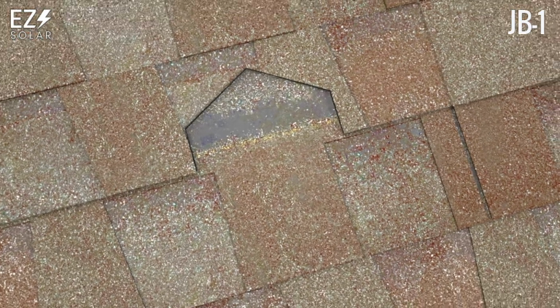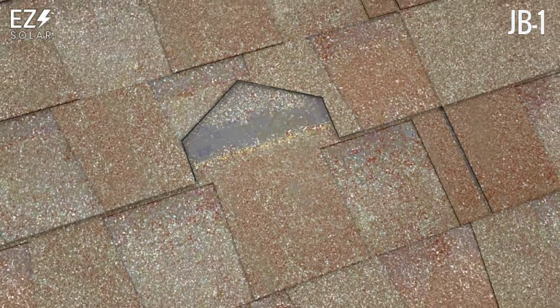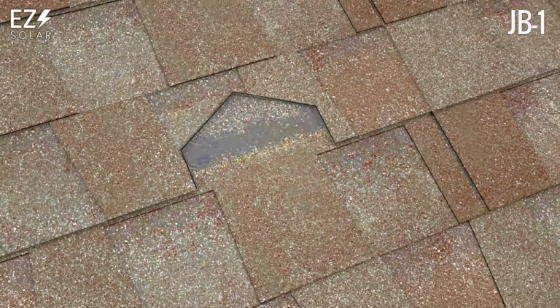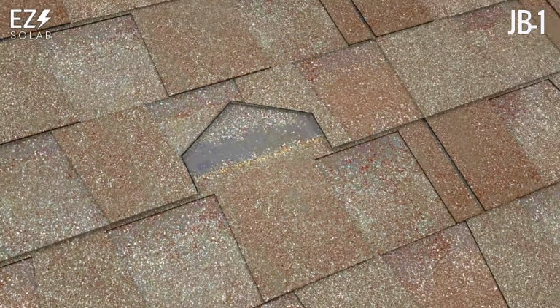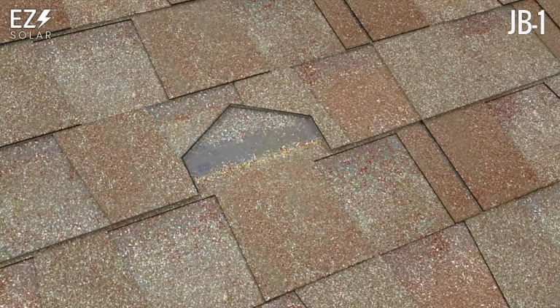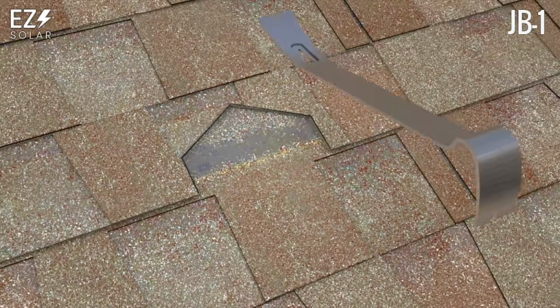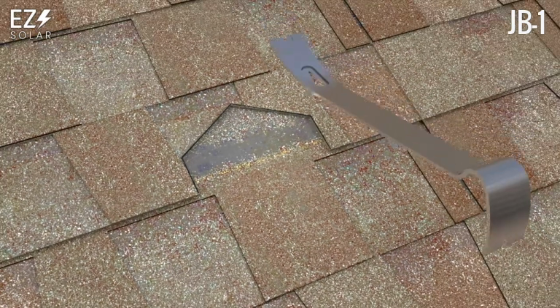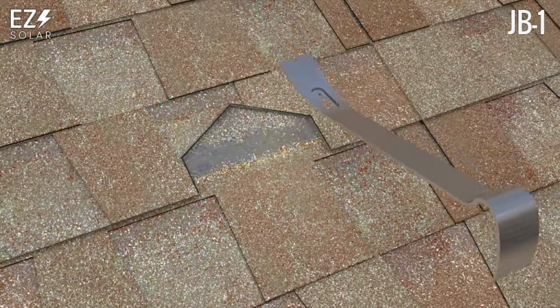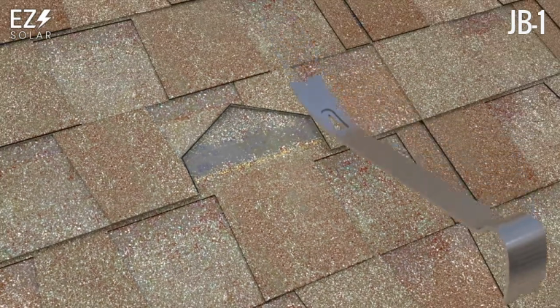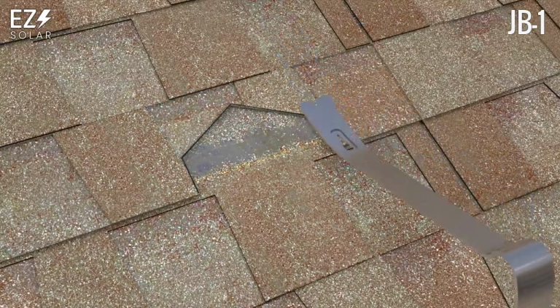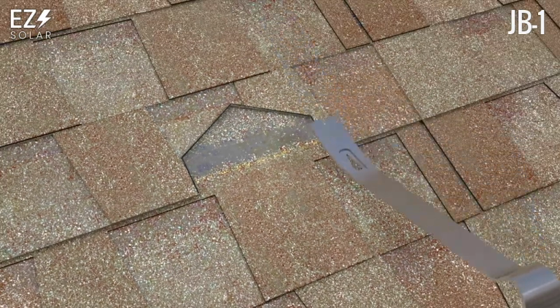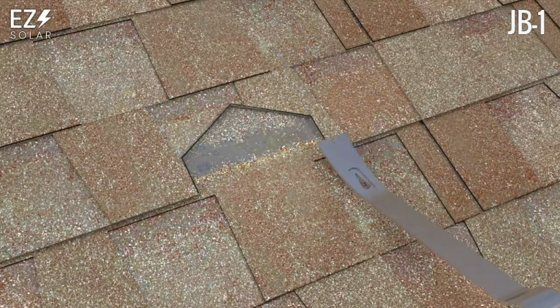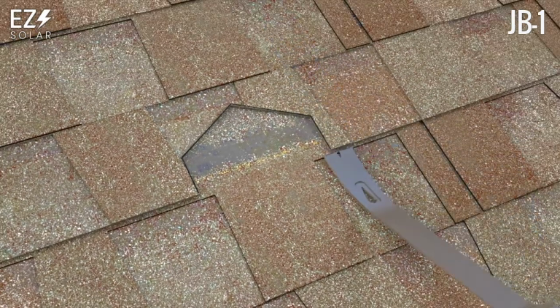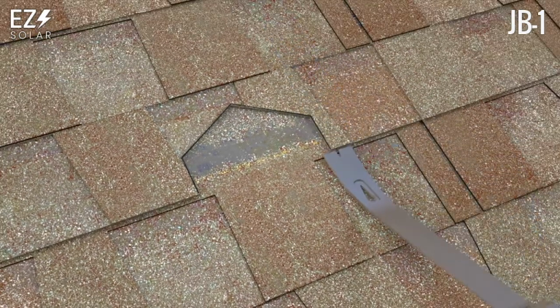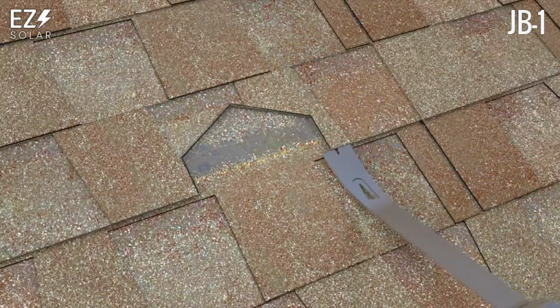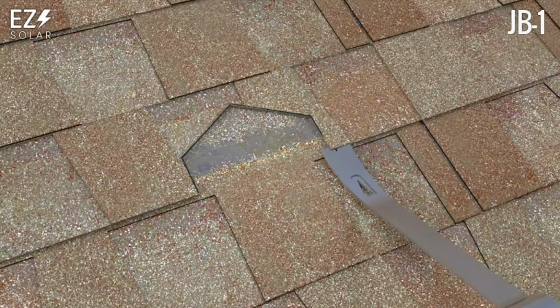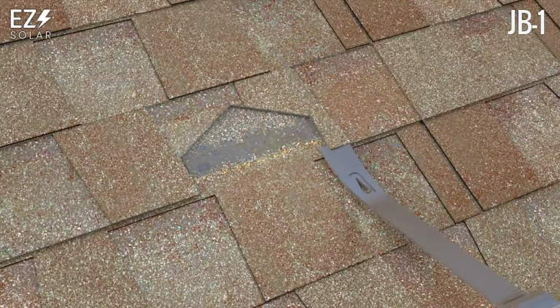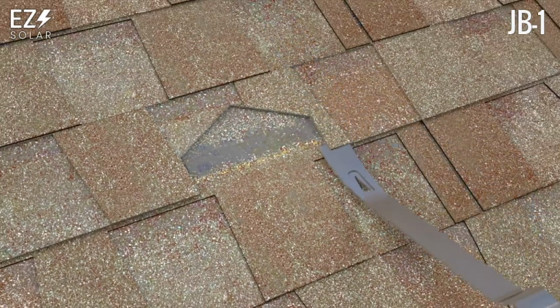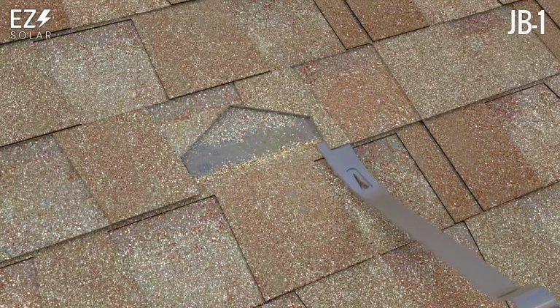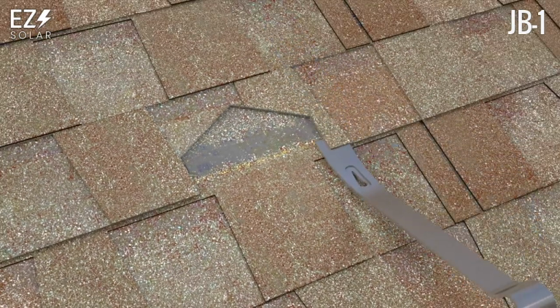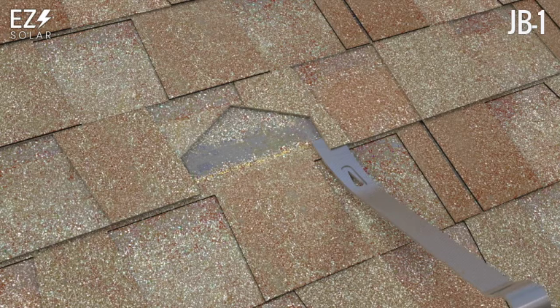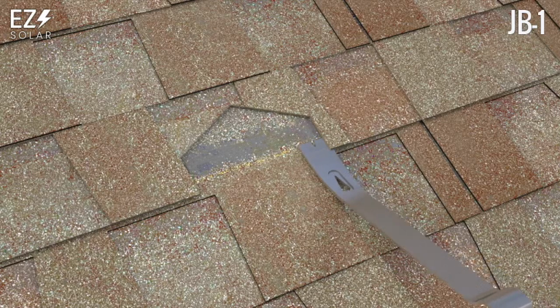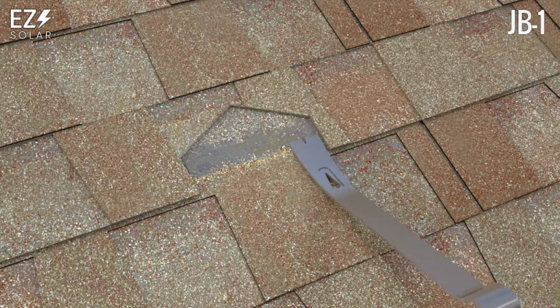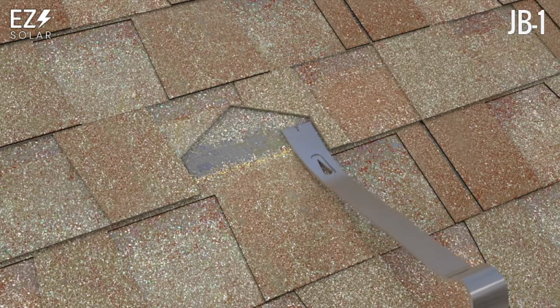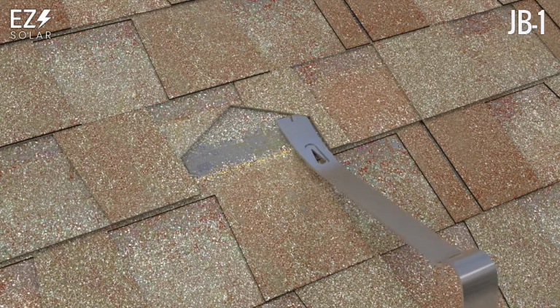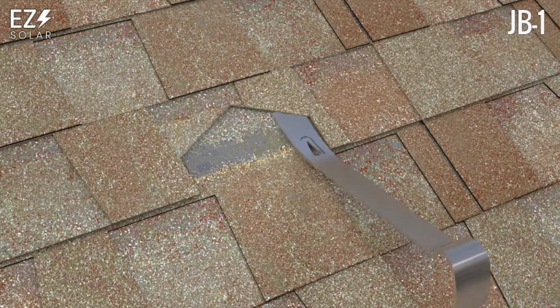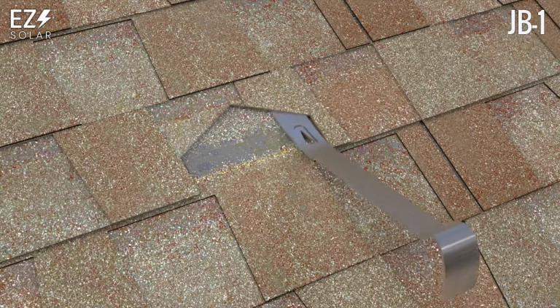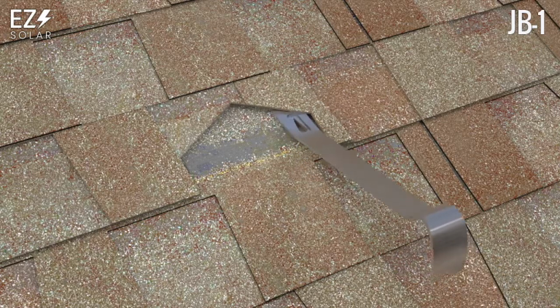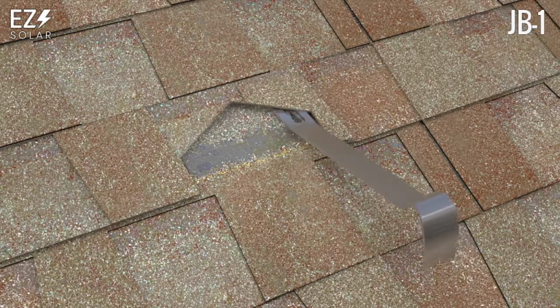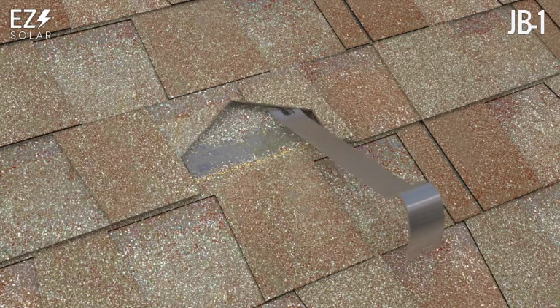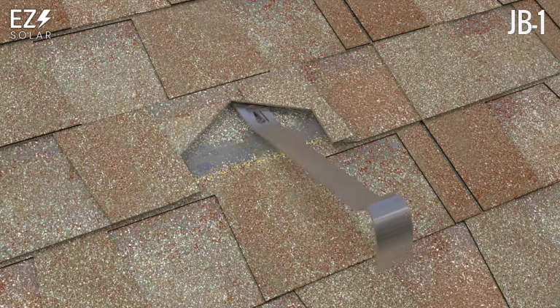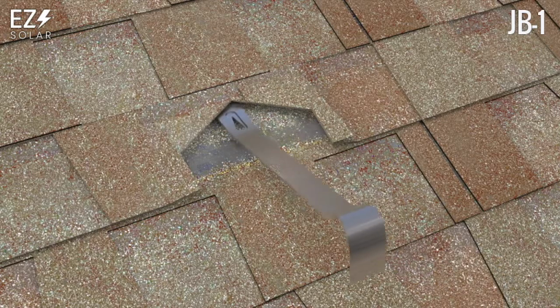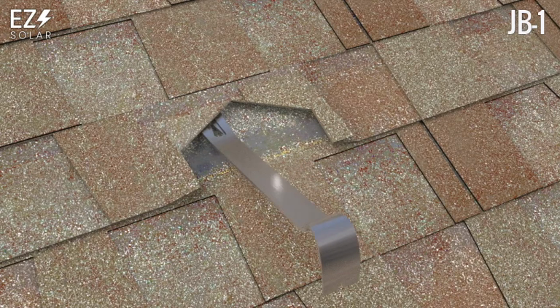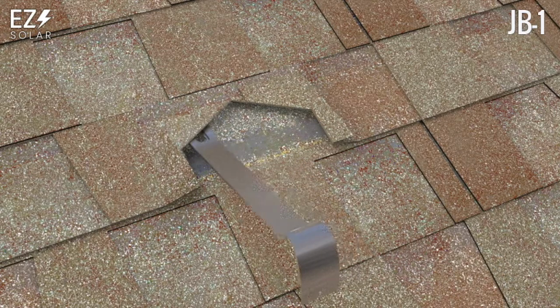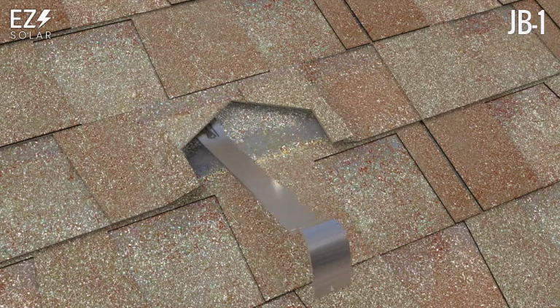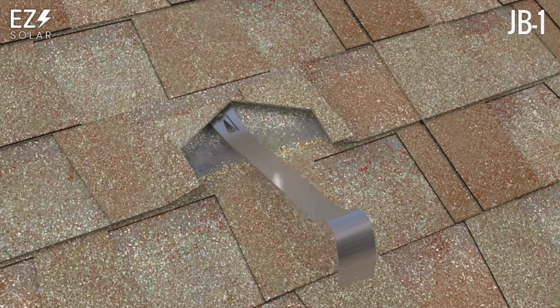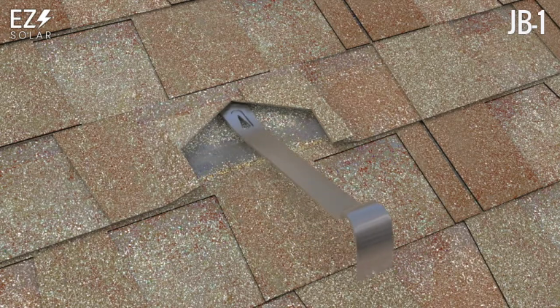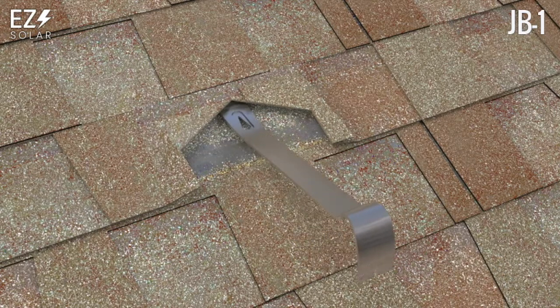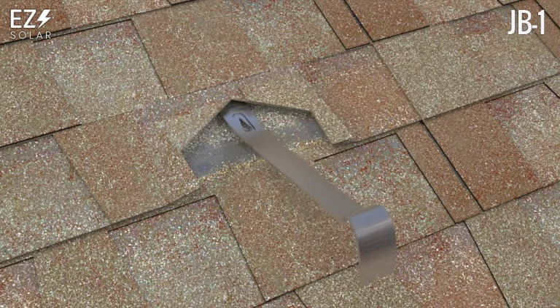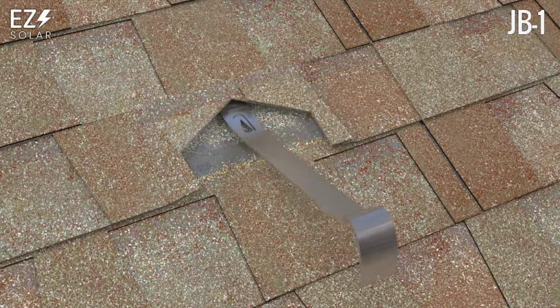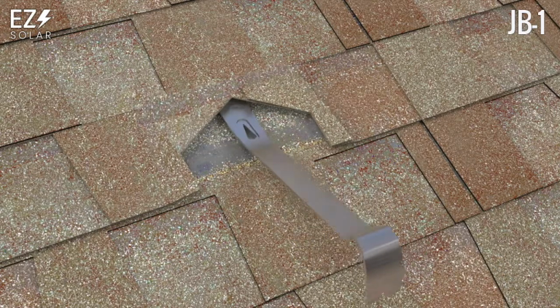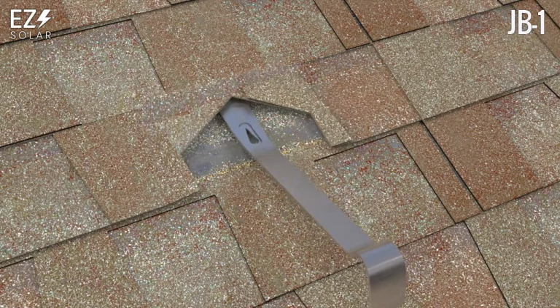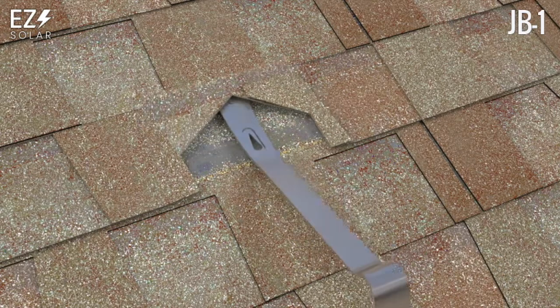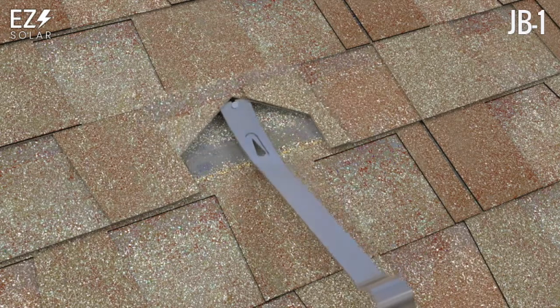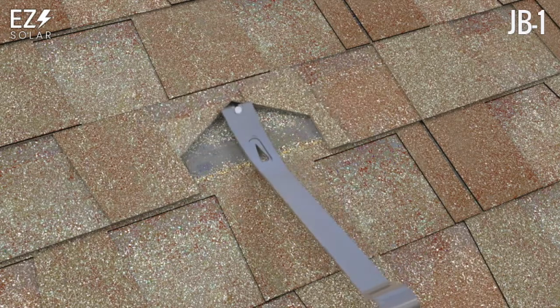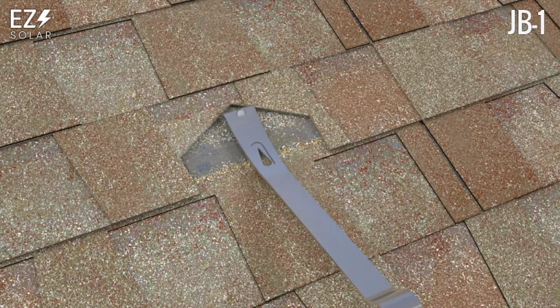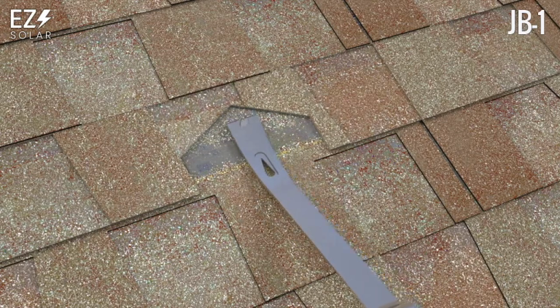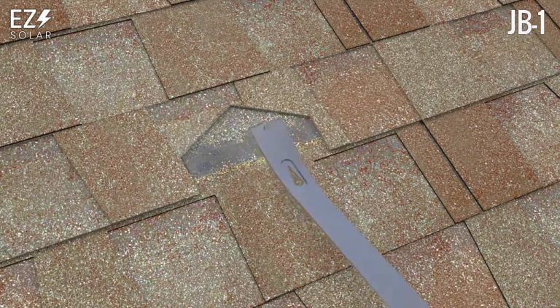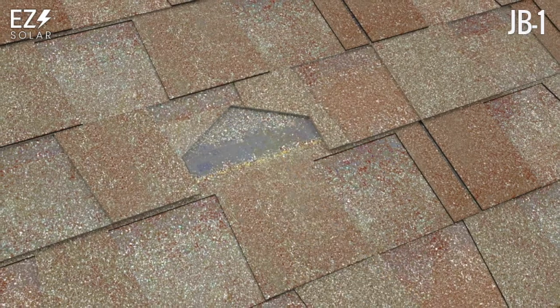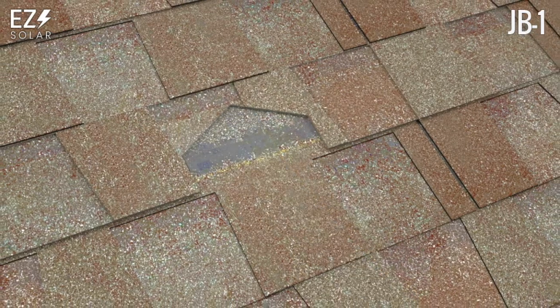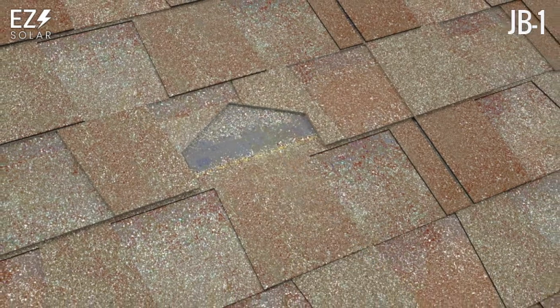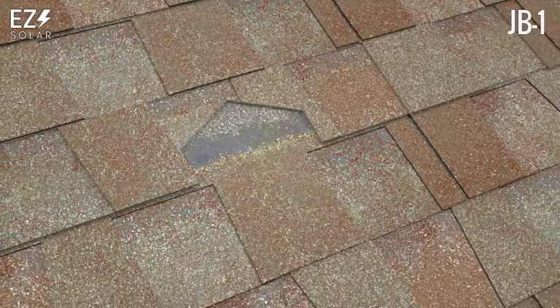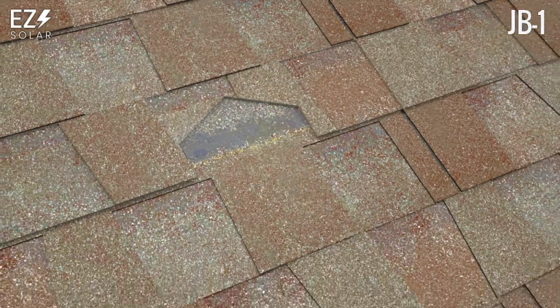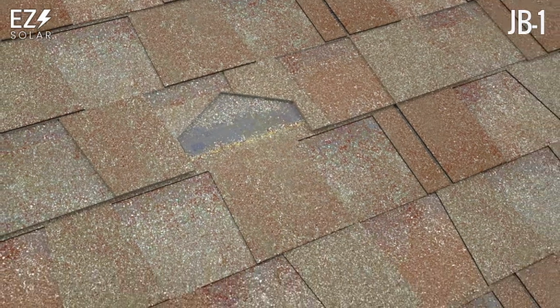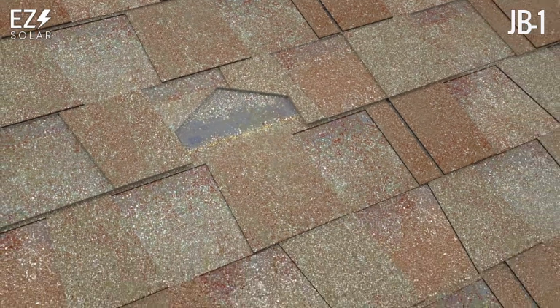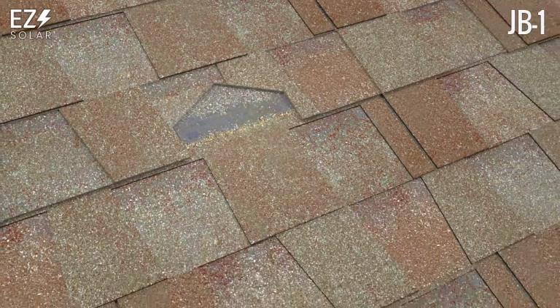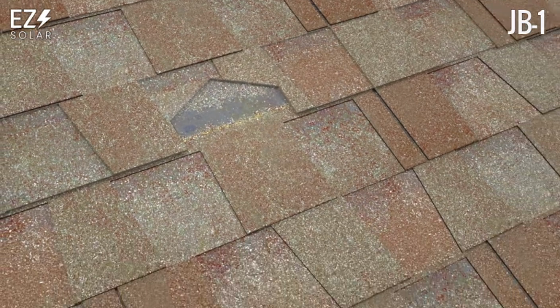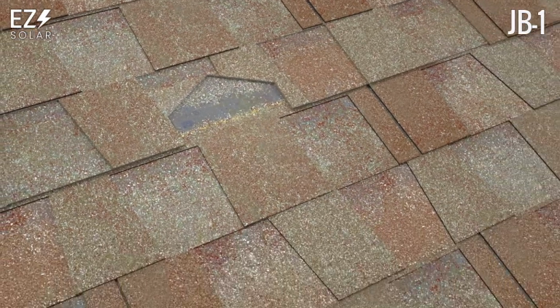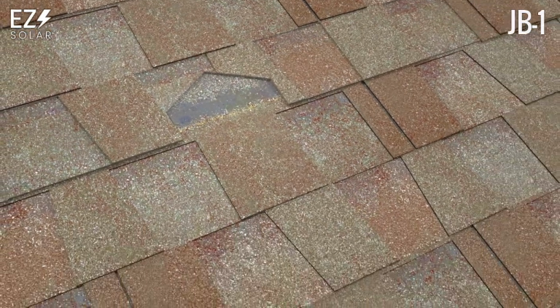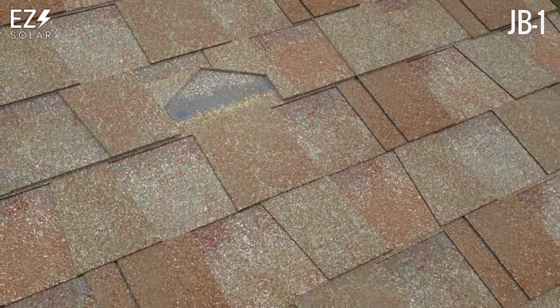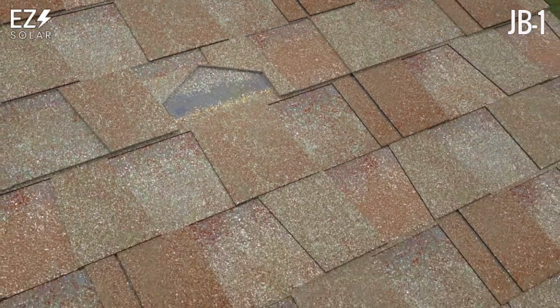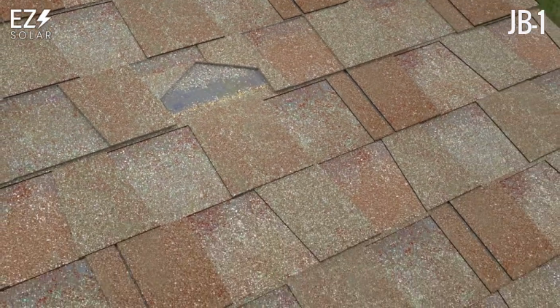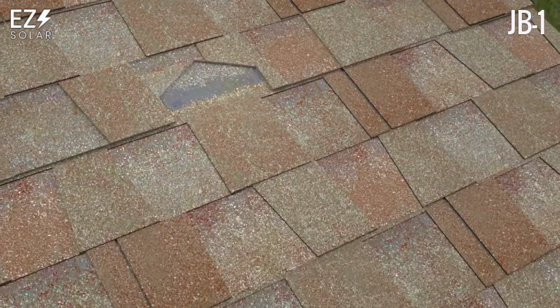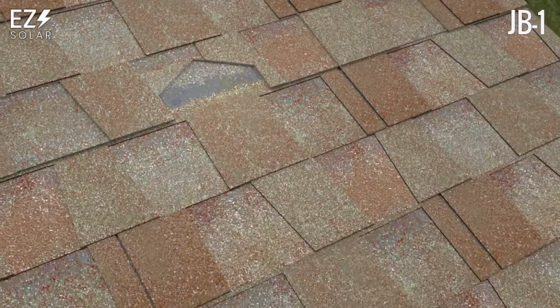Use a pry bar to loosen shingles and remove nails that would interfere with the flashing. Slide into place.